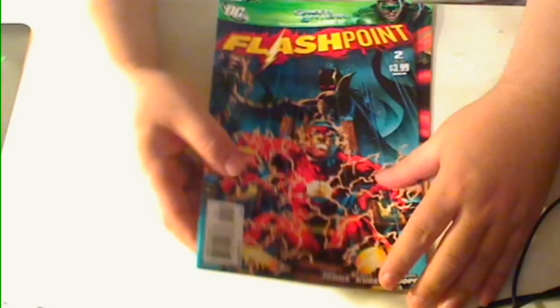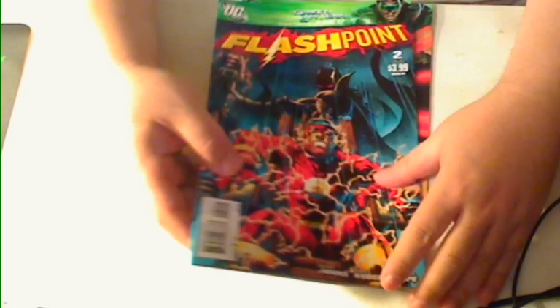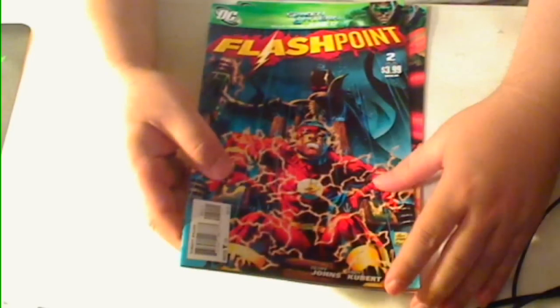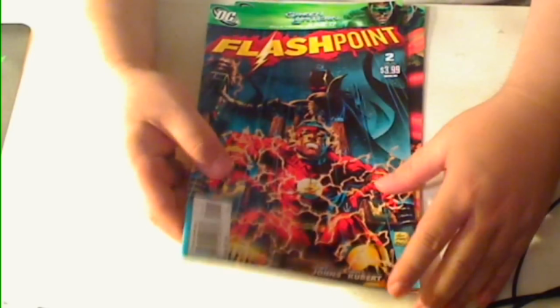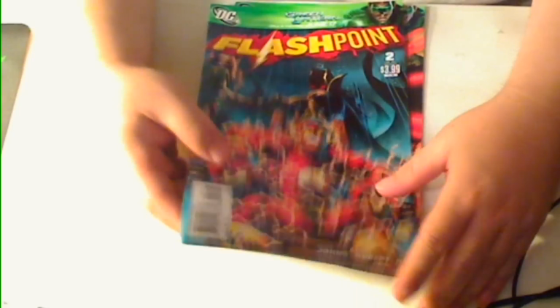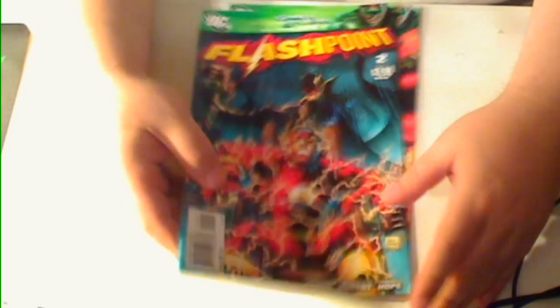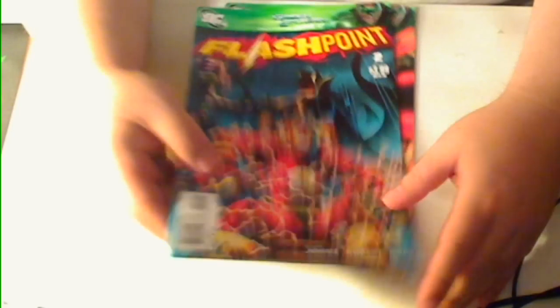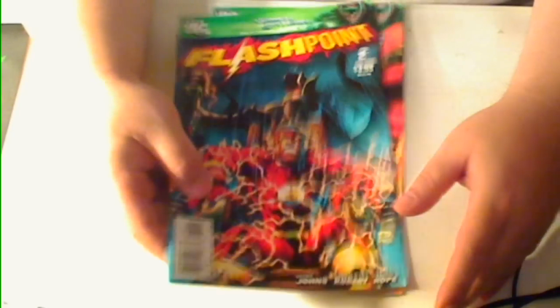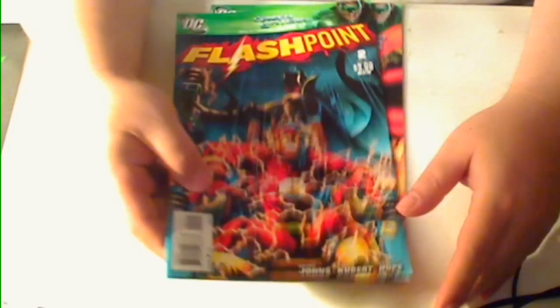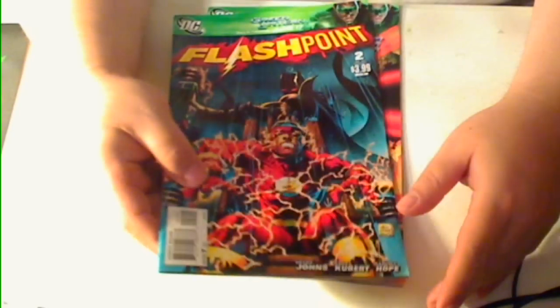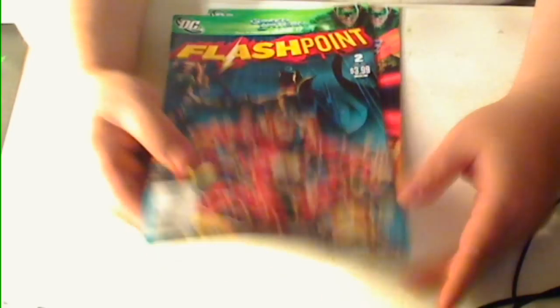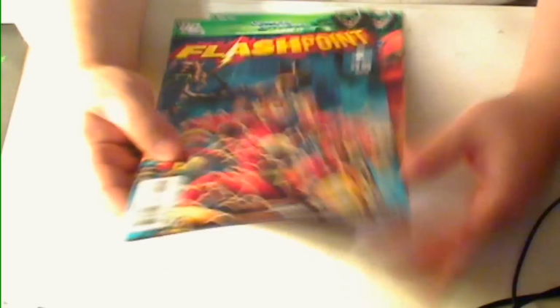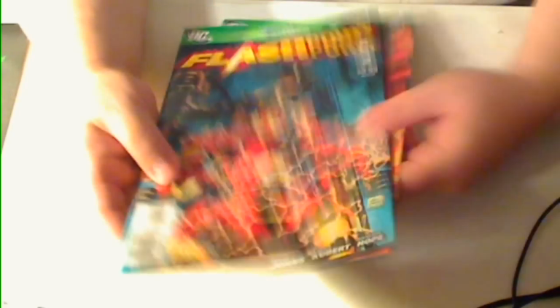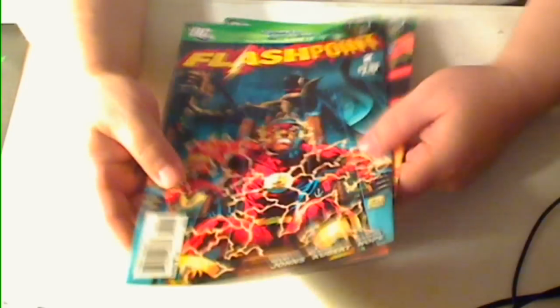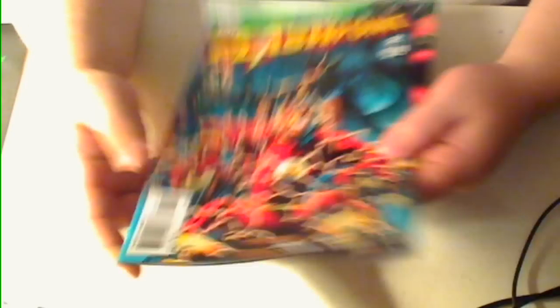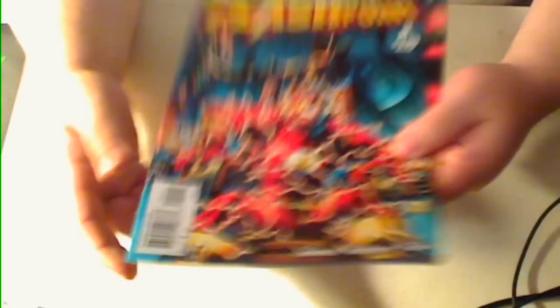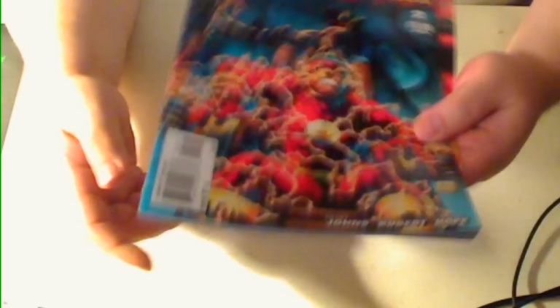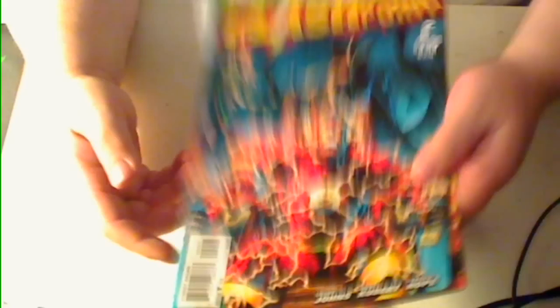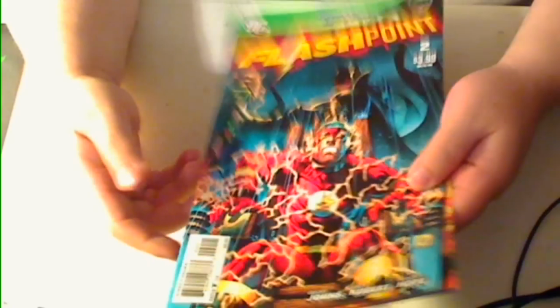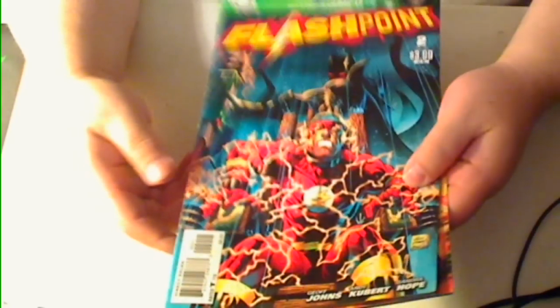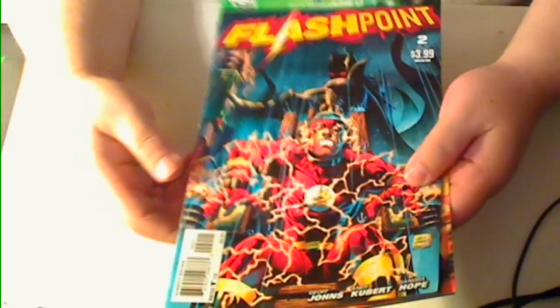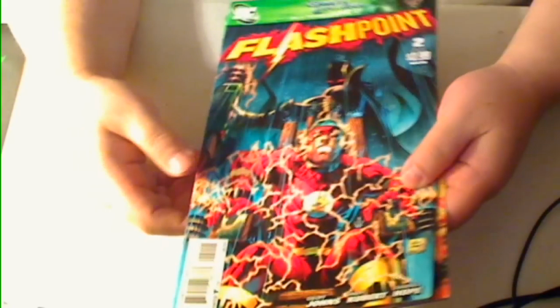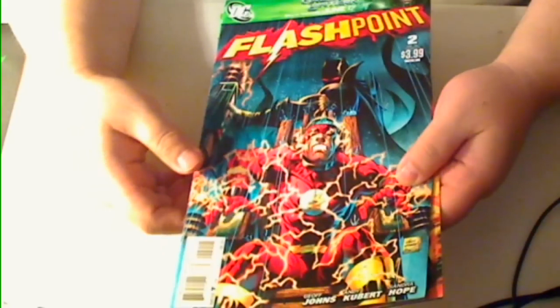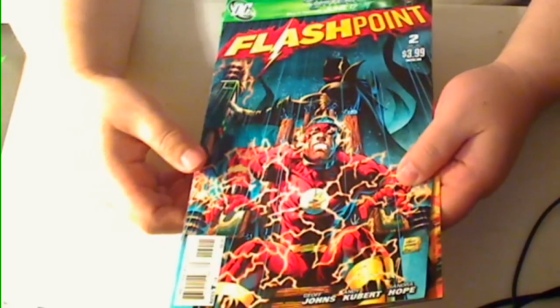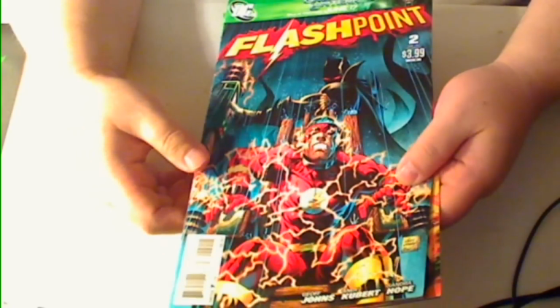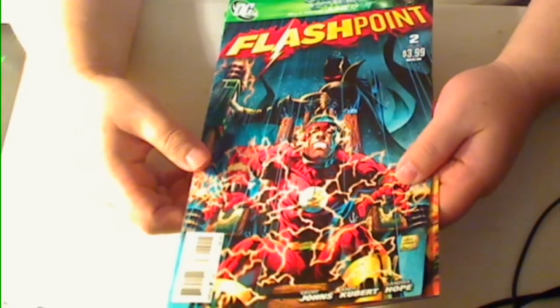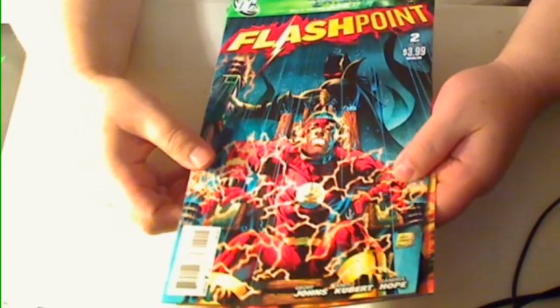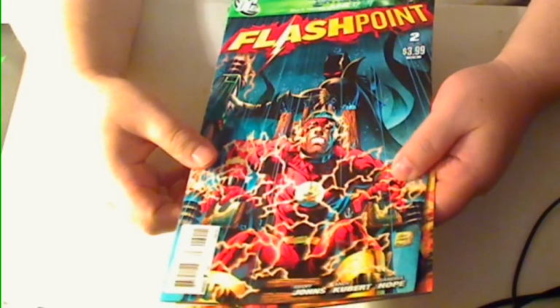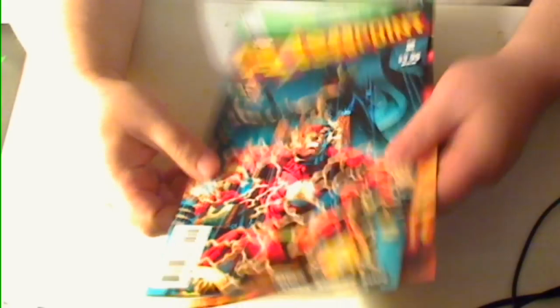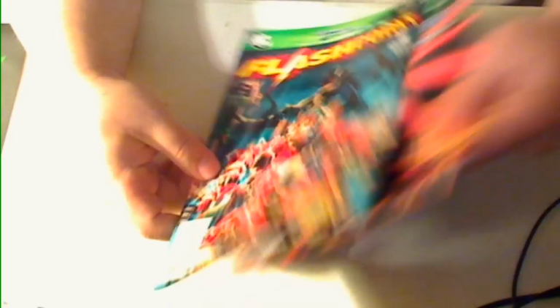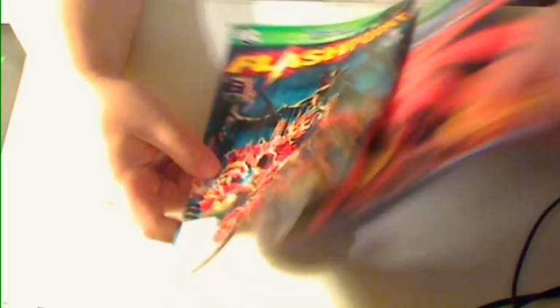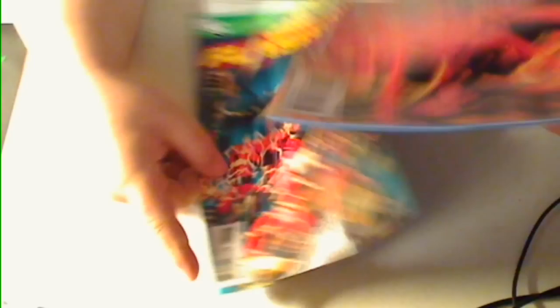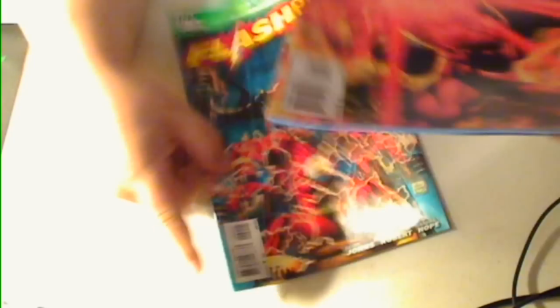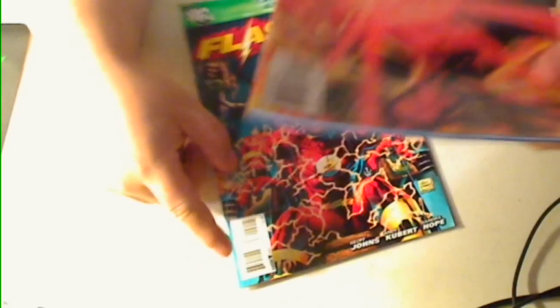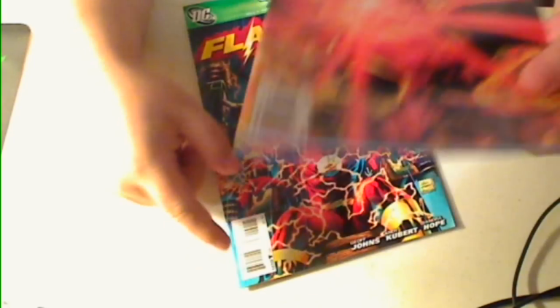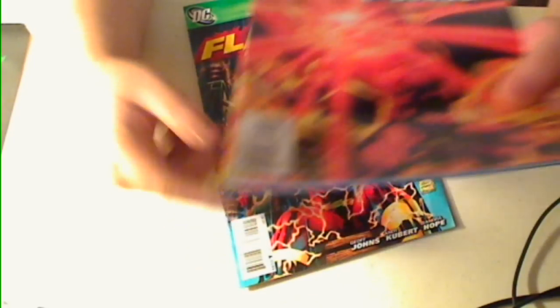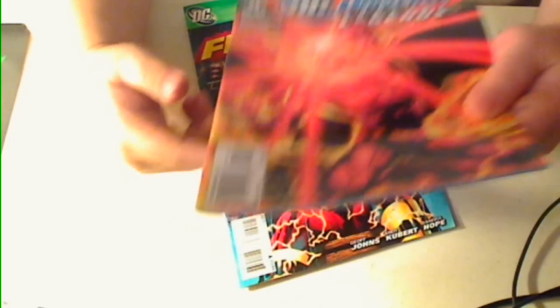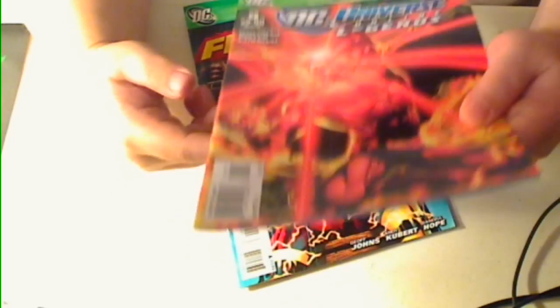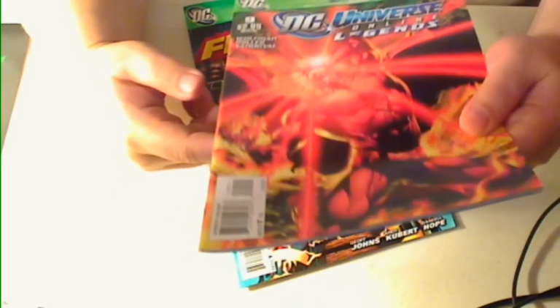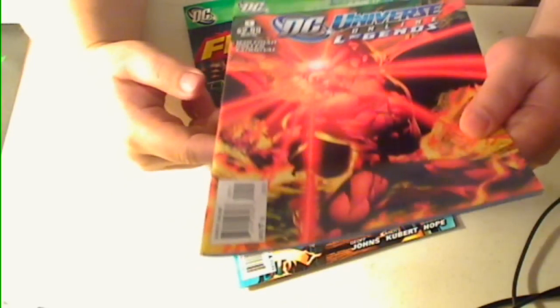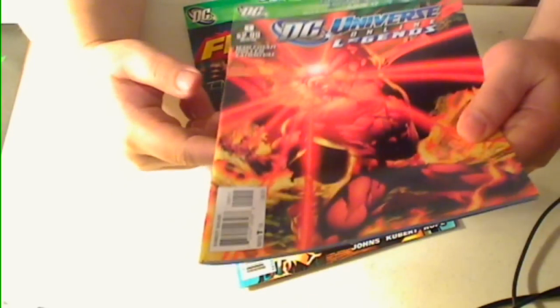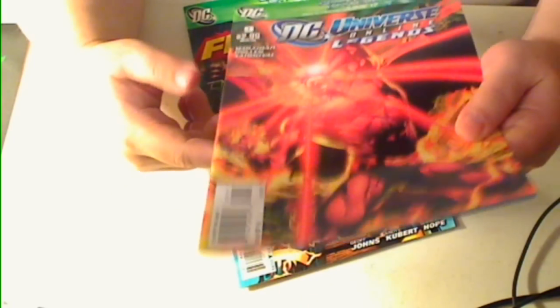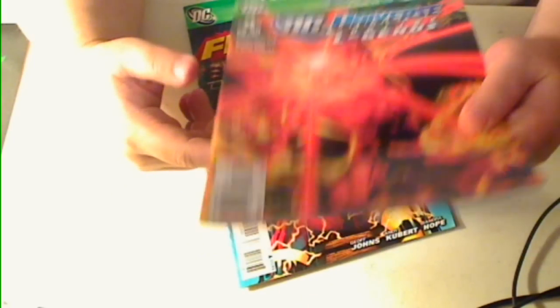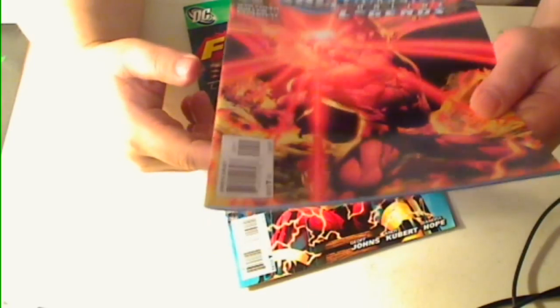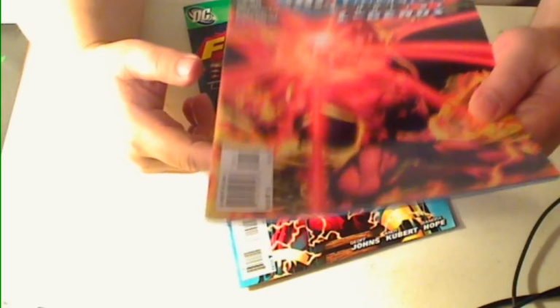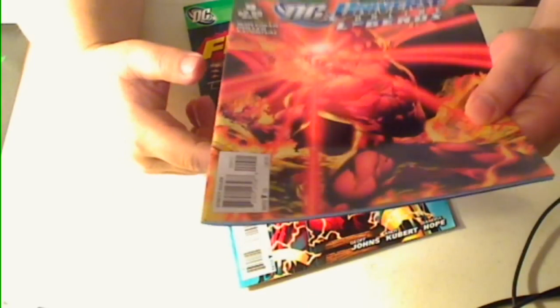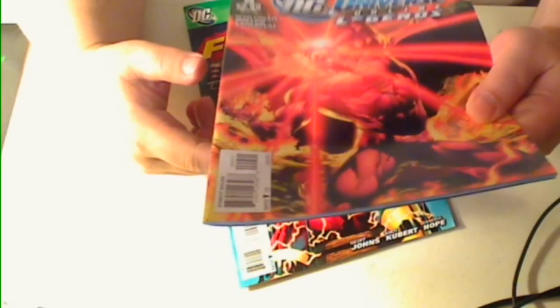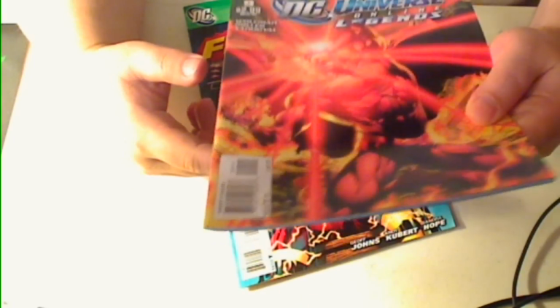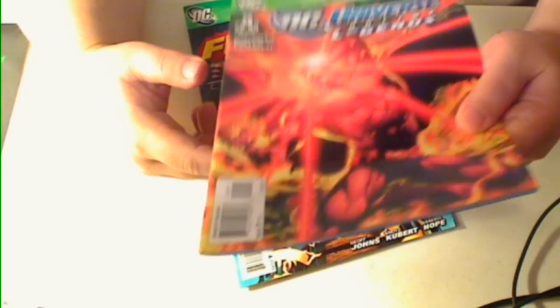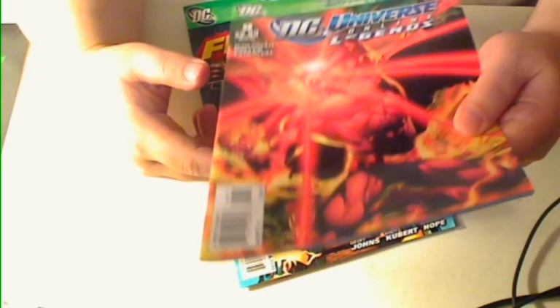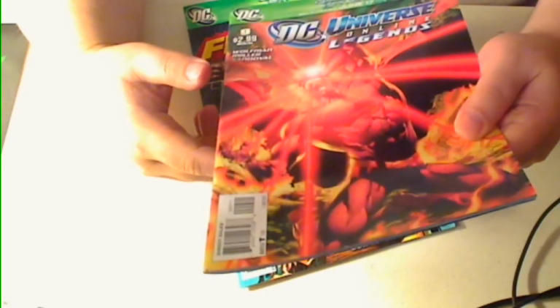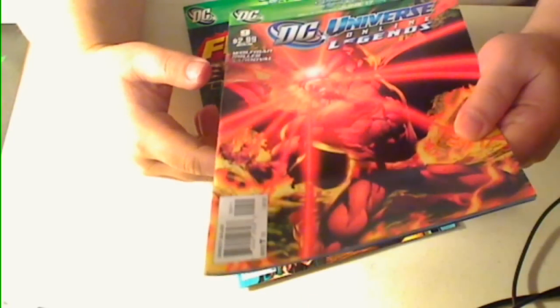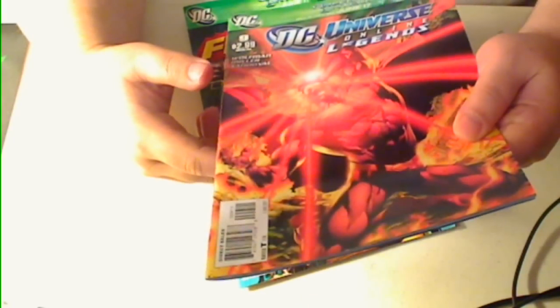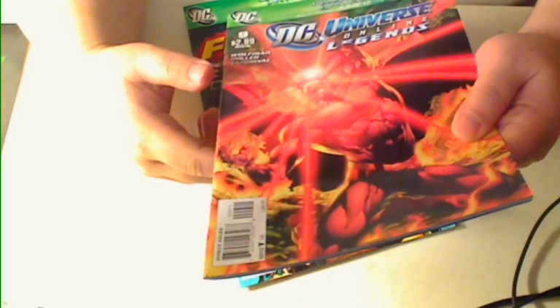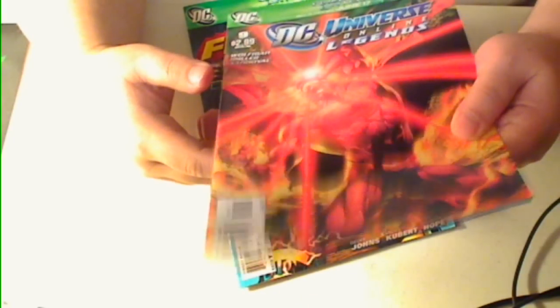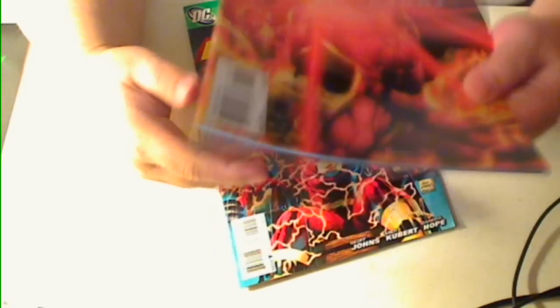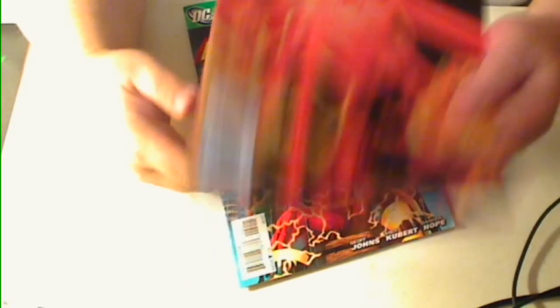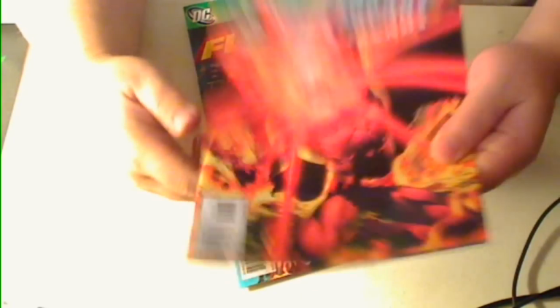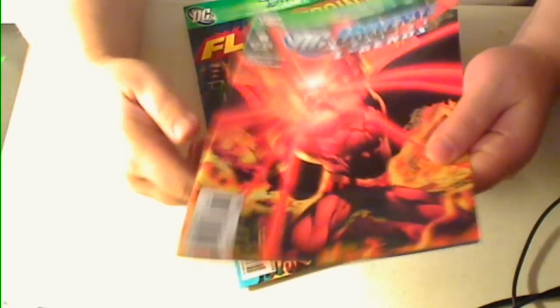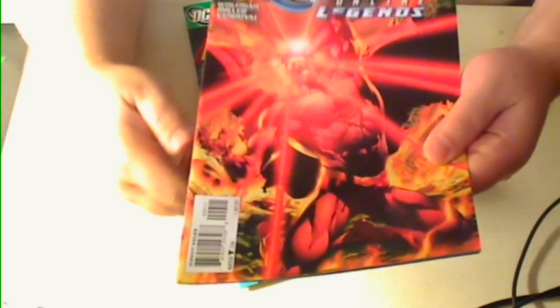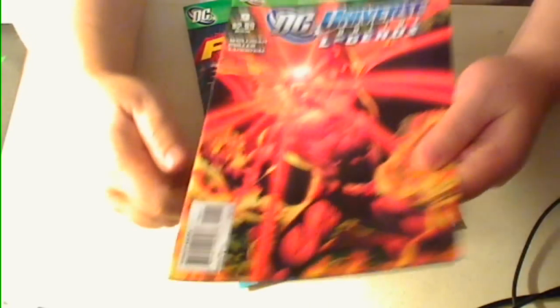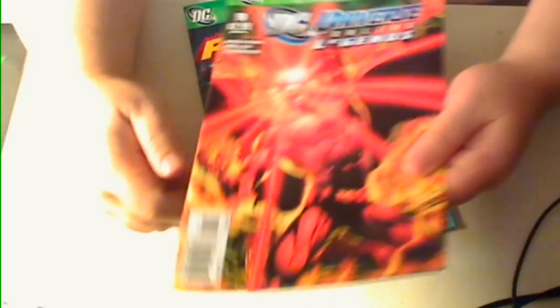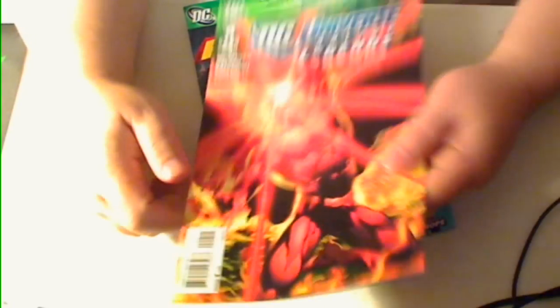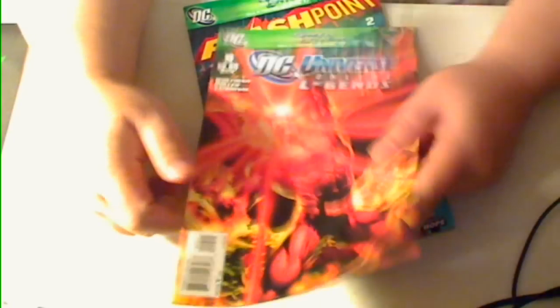Hi, this is Majin Oni, and here's my review for Flashpoint number 2 and DC Online Legends number 9.